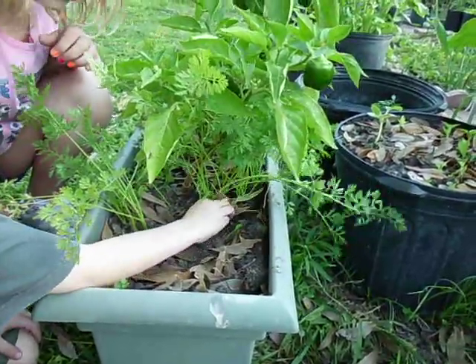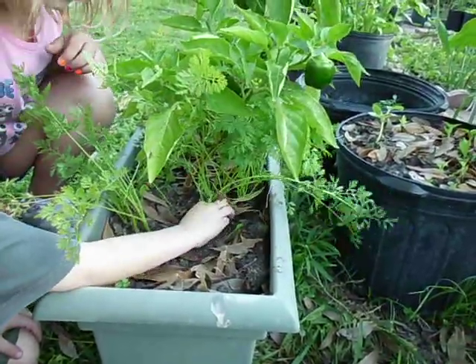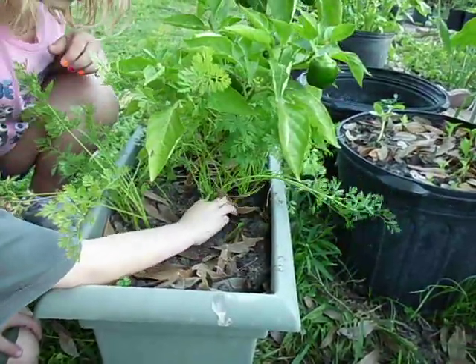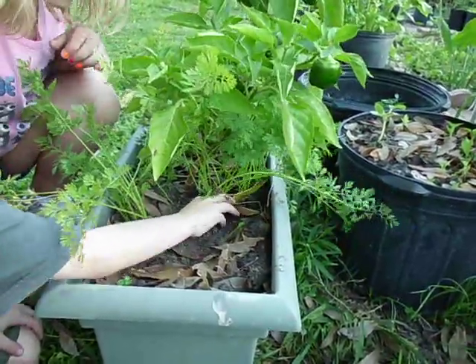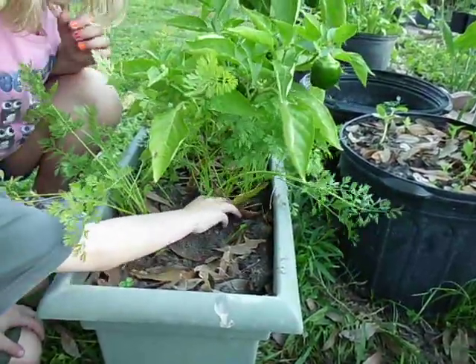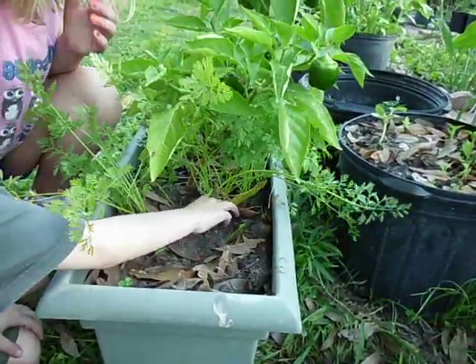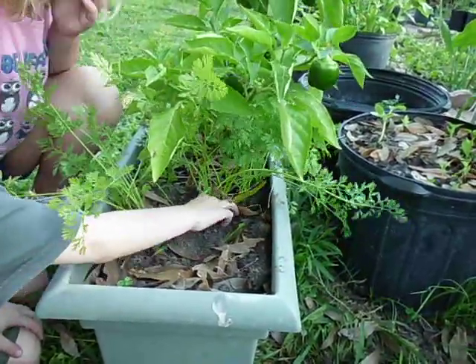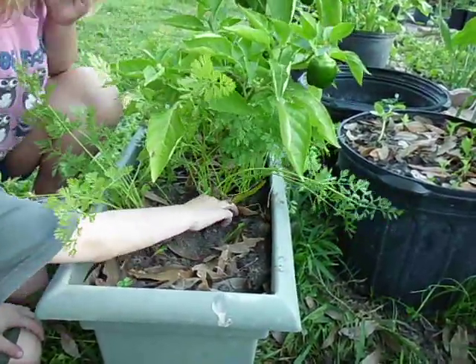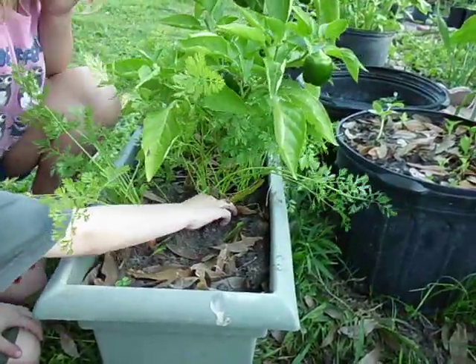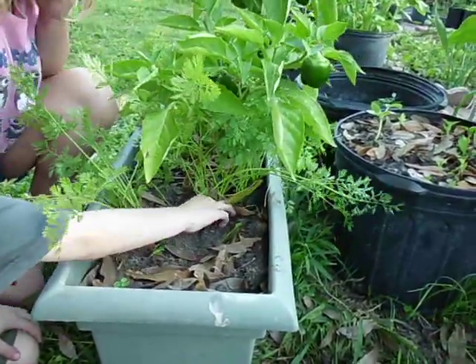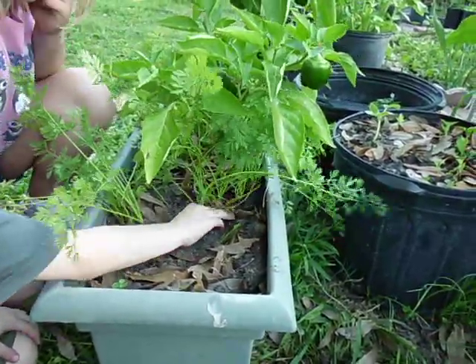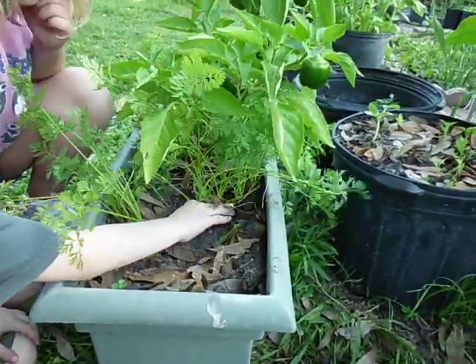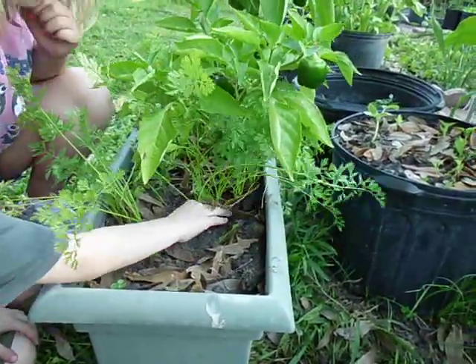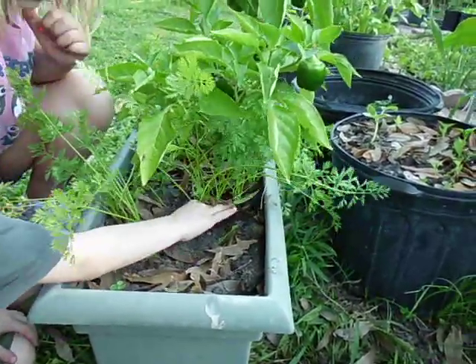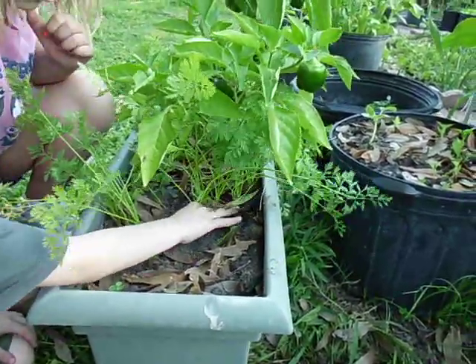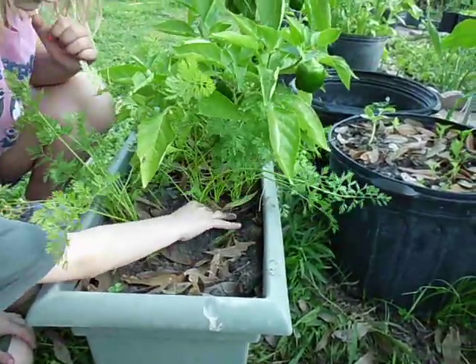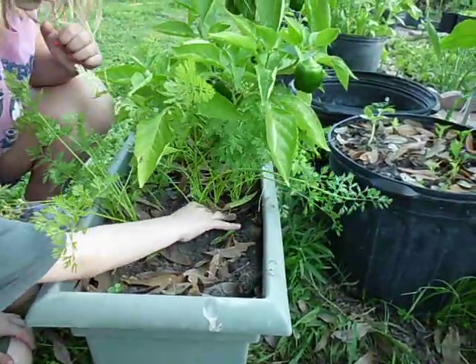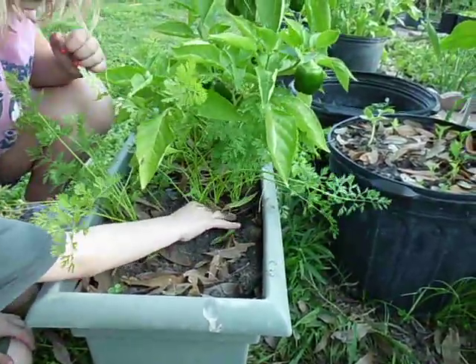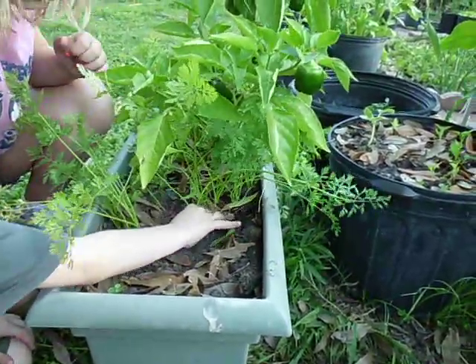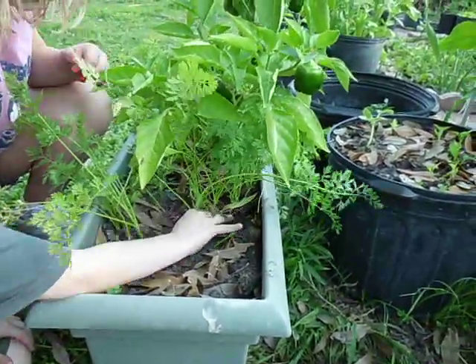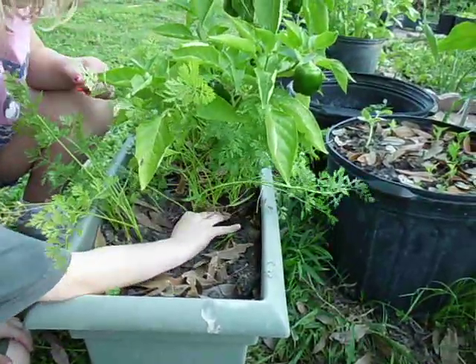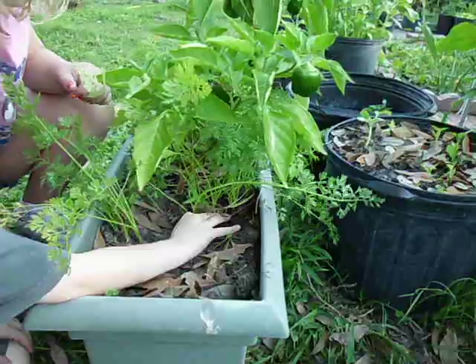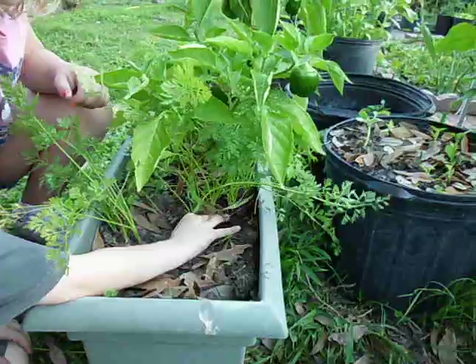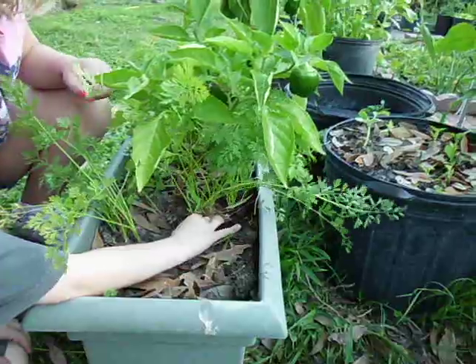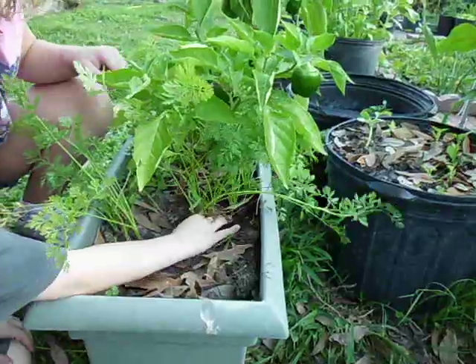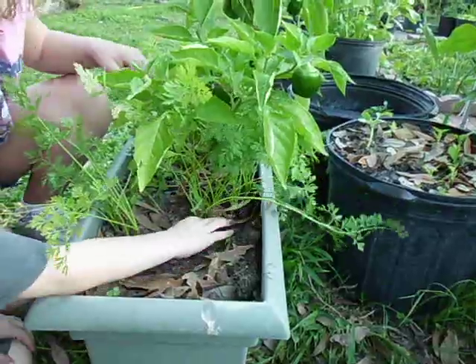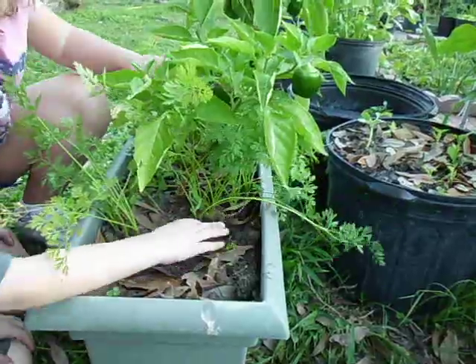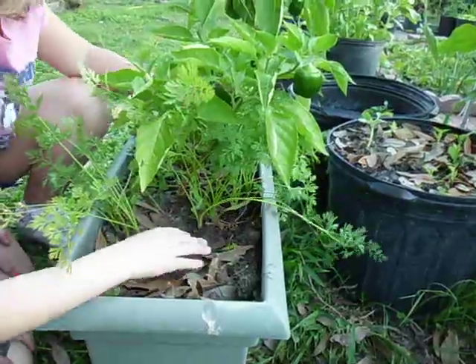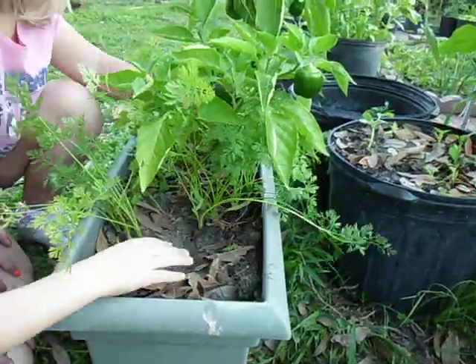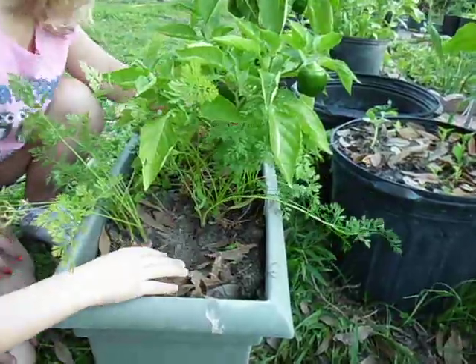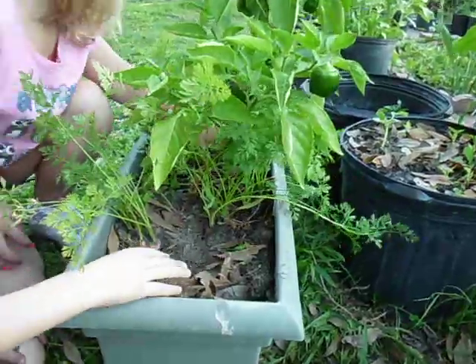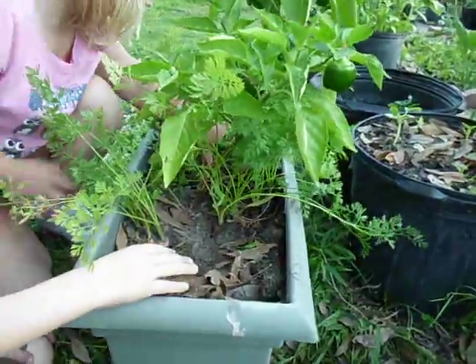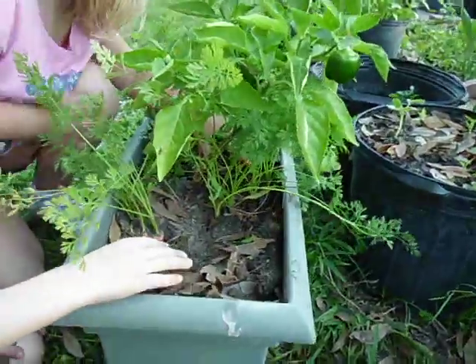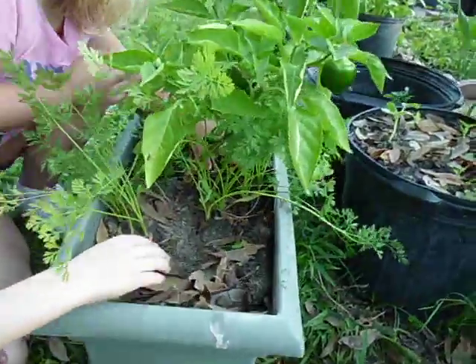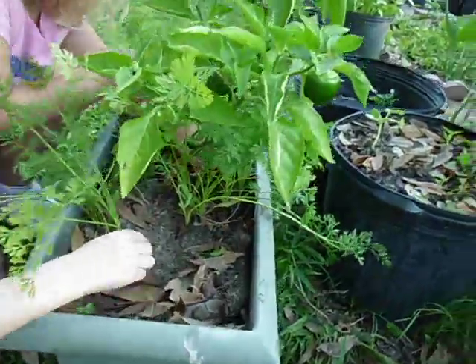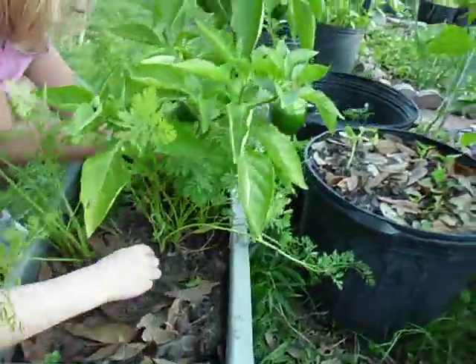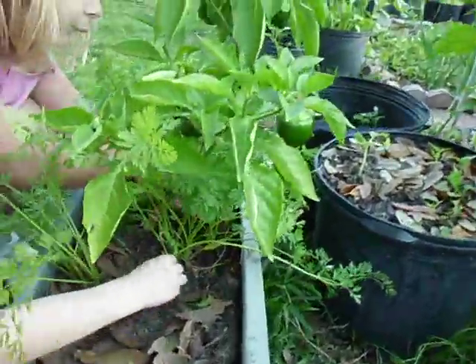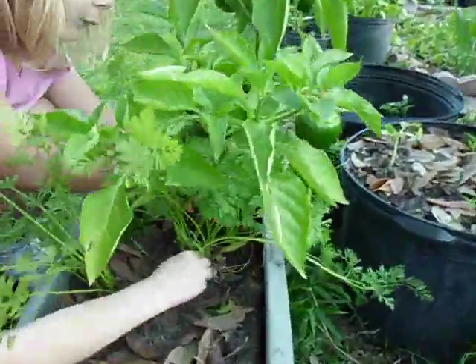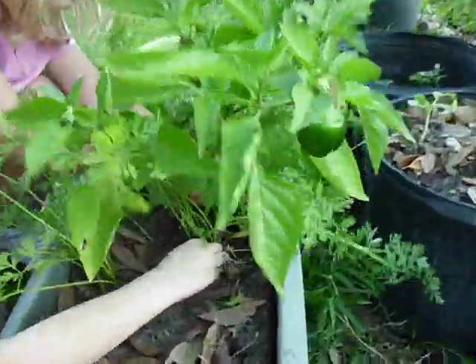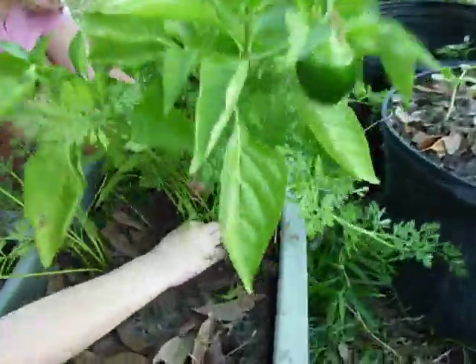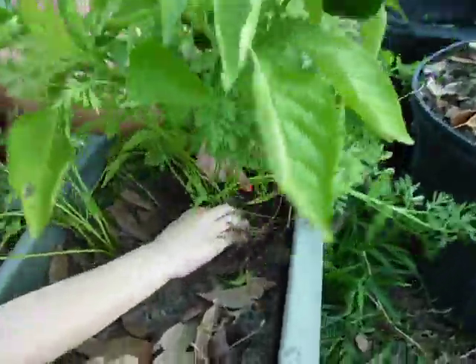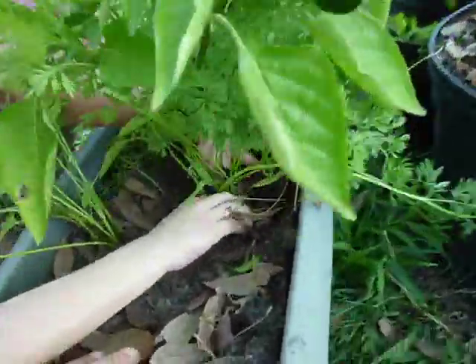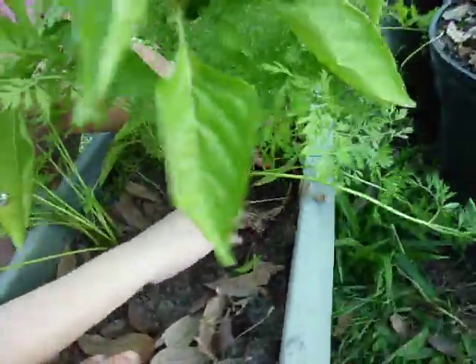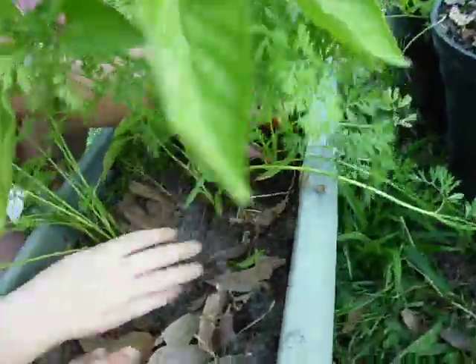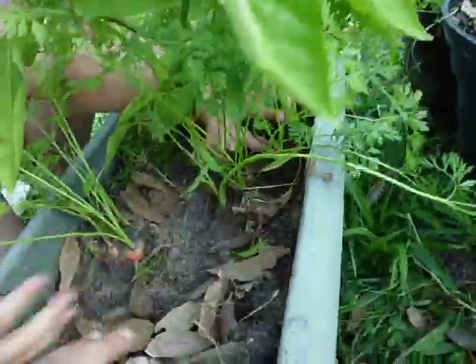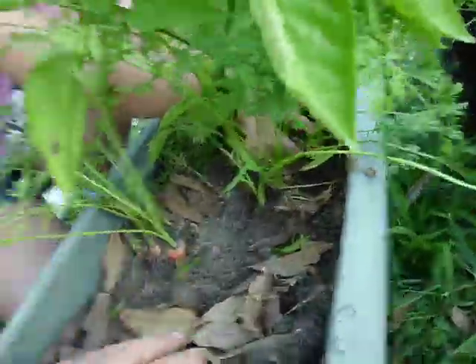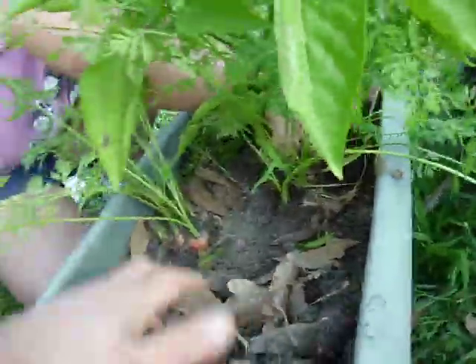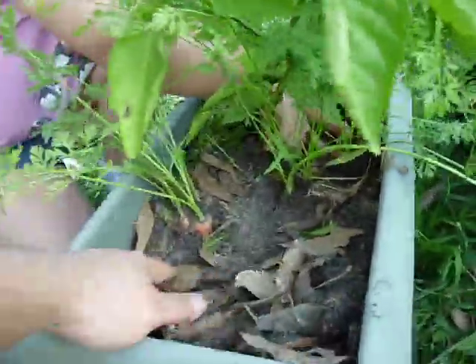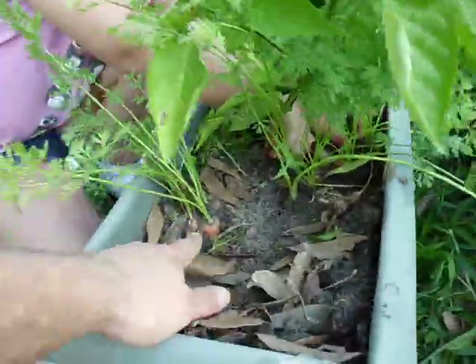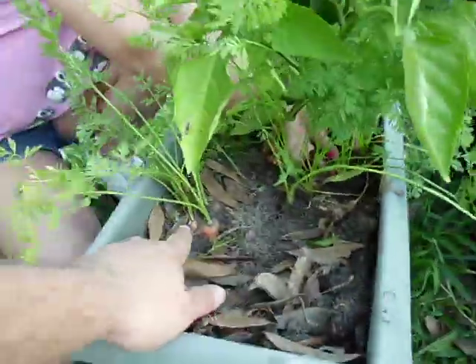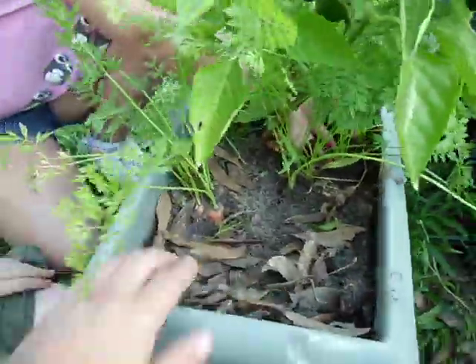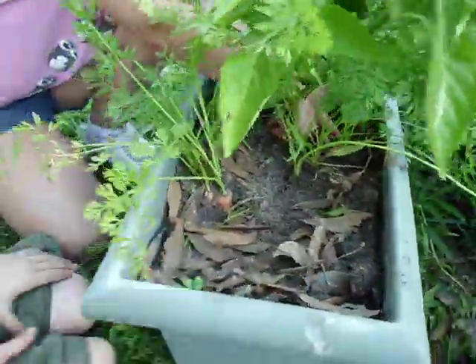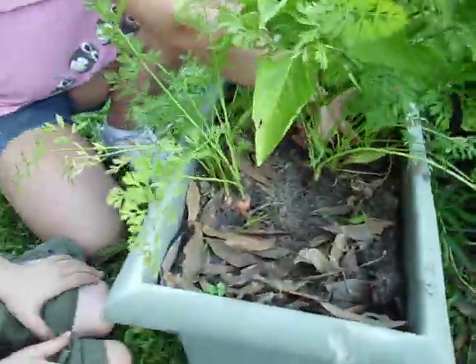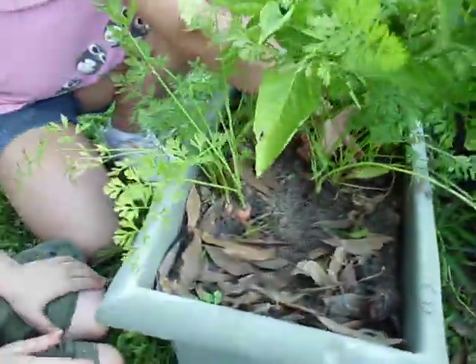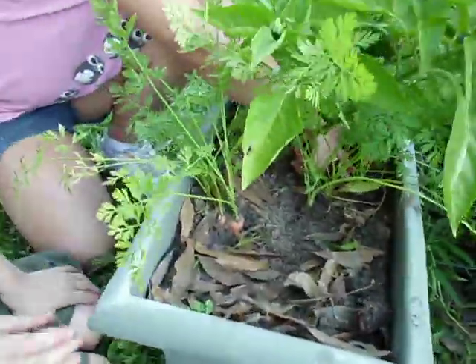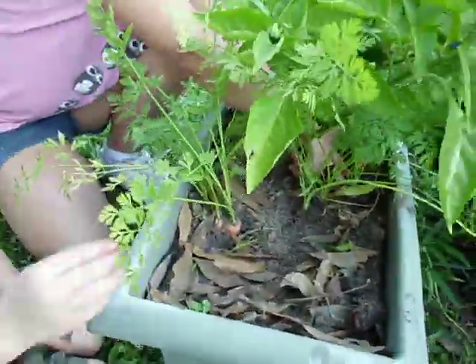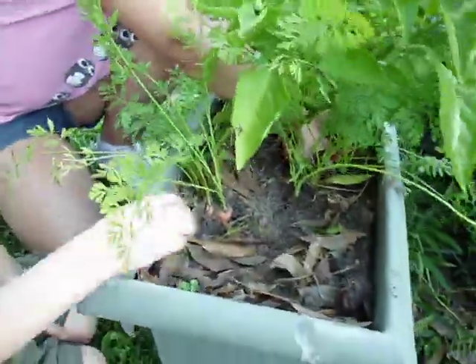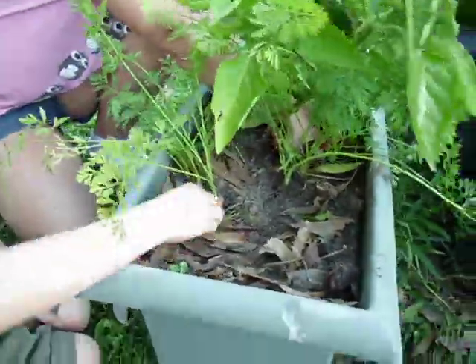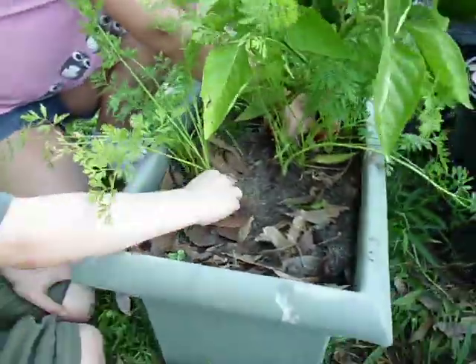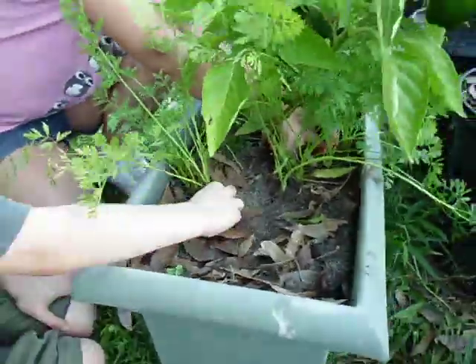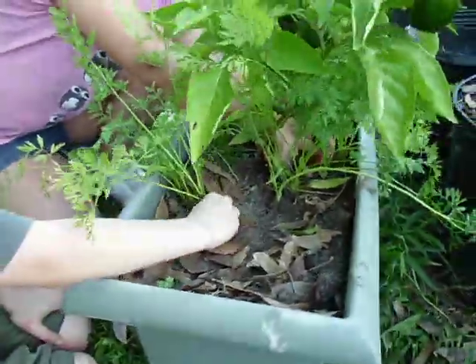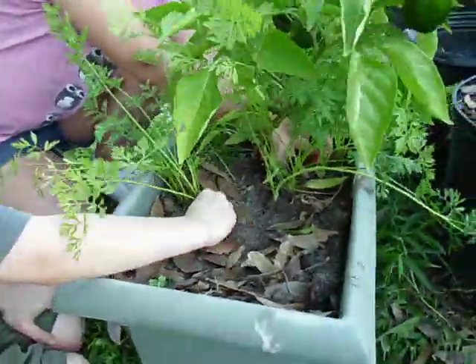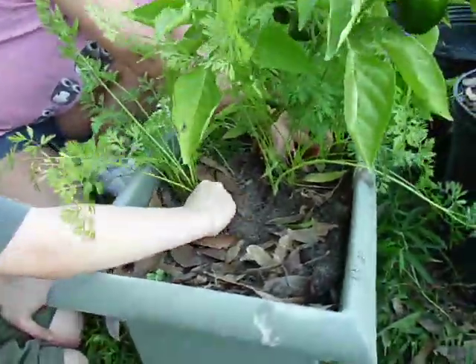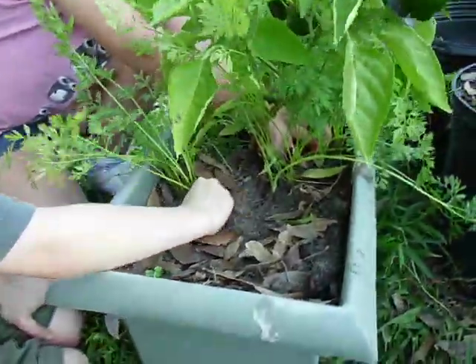I can't reach the carrot. You can get in there — hold on. Here, get that one right there. Get that exposed one right there.